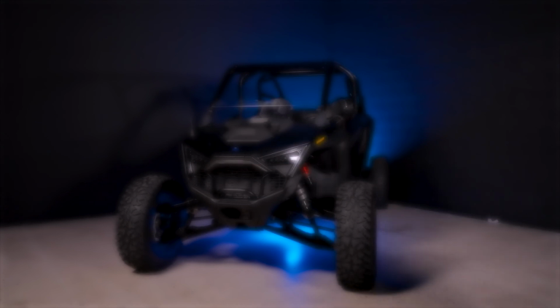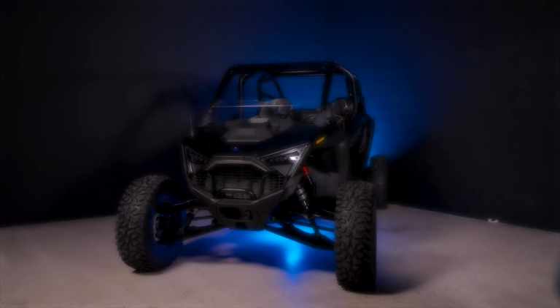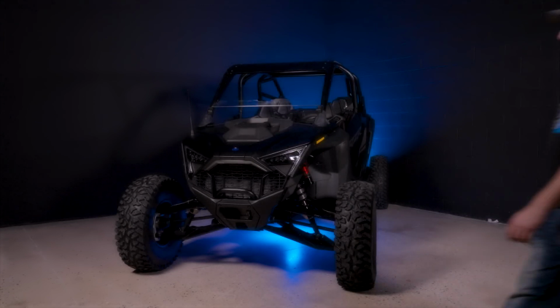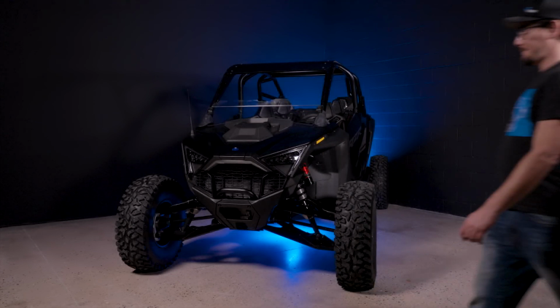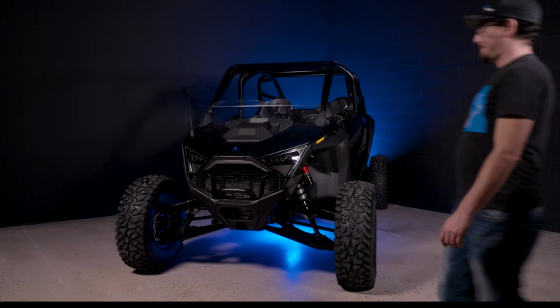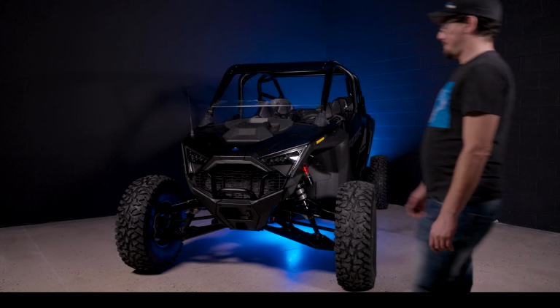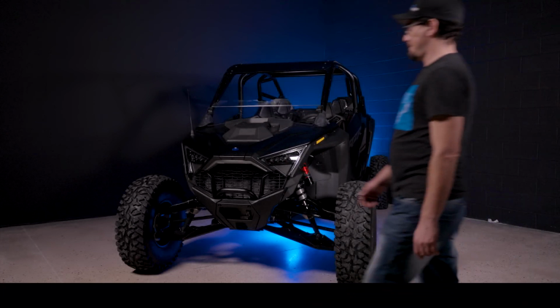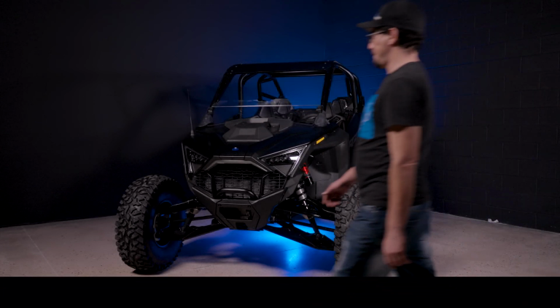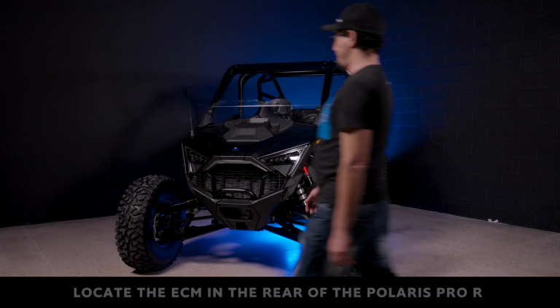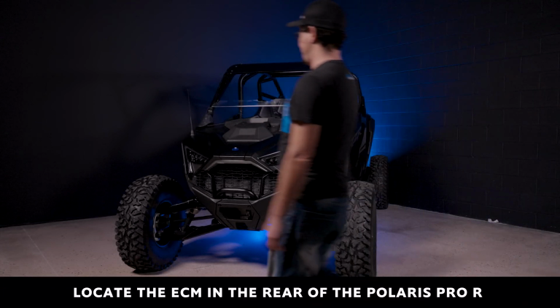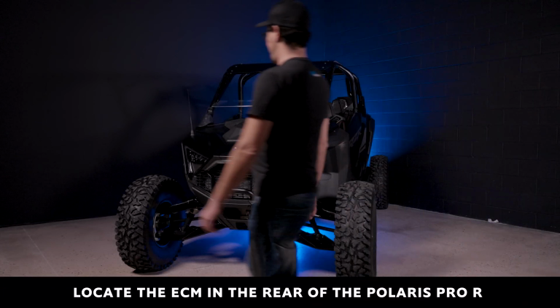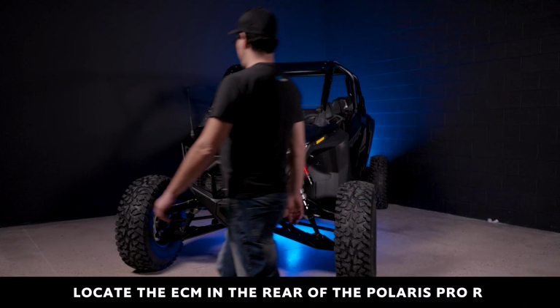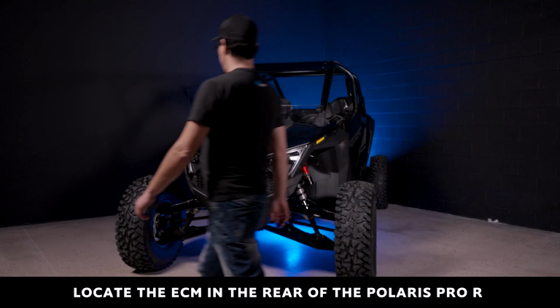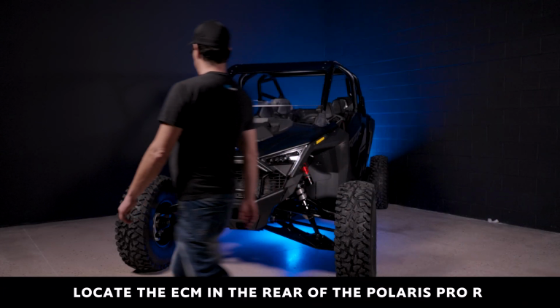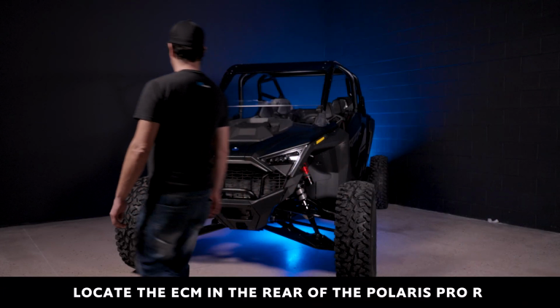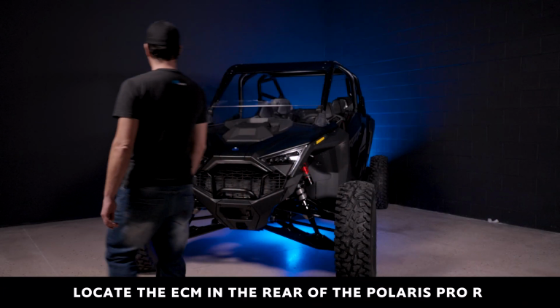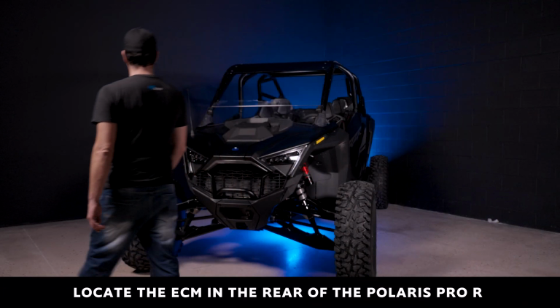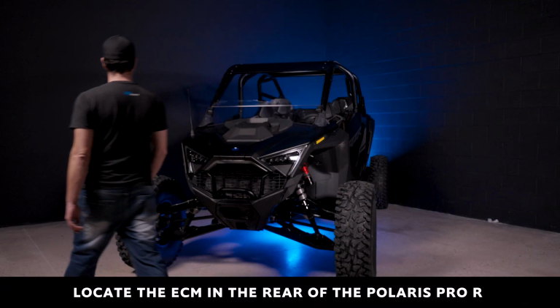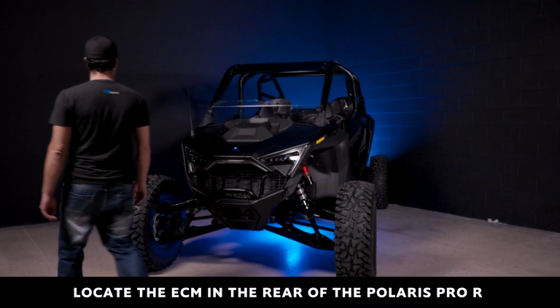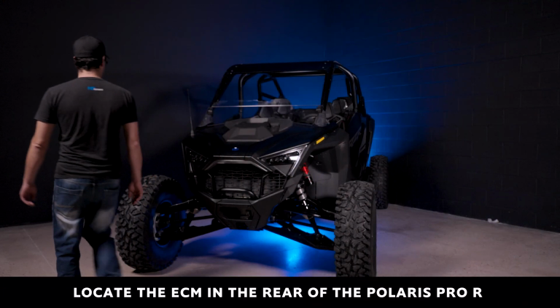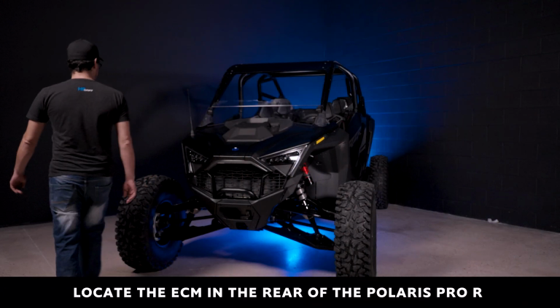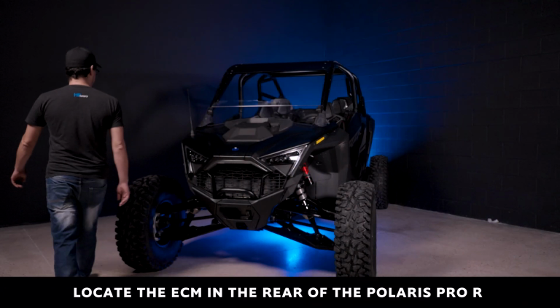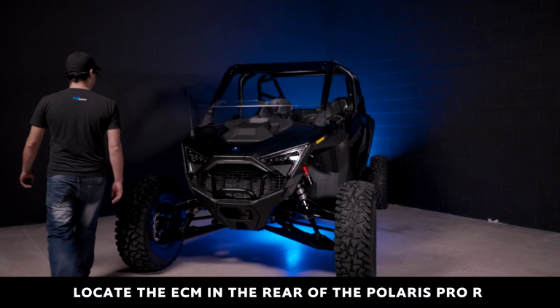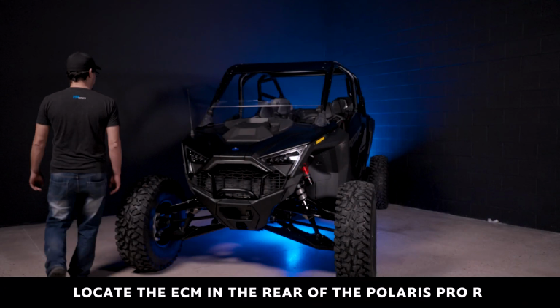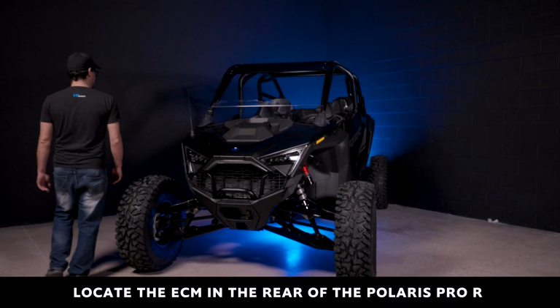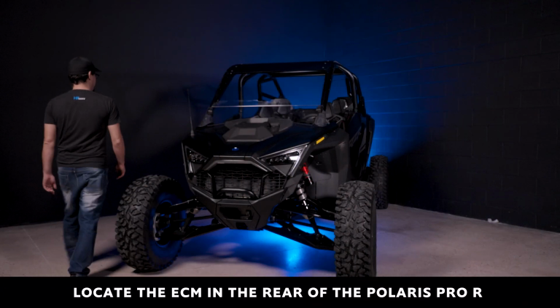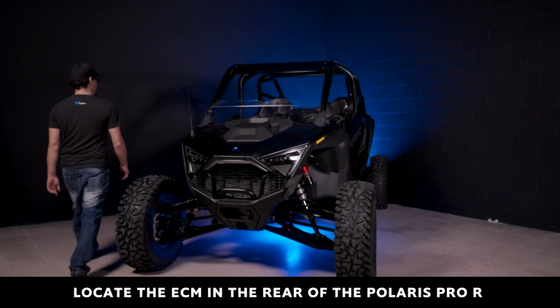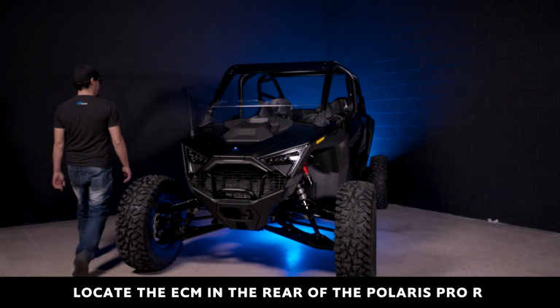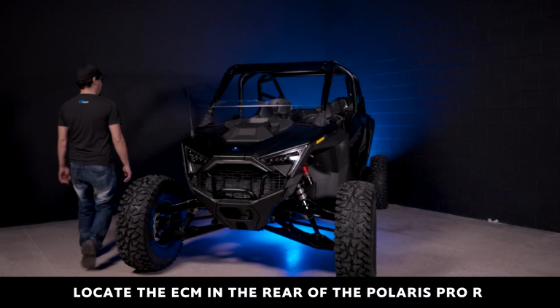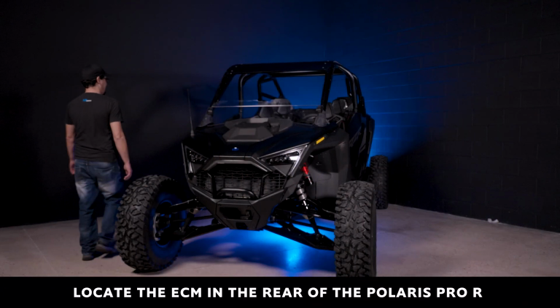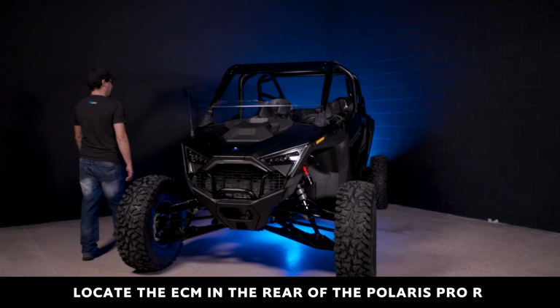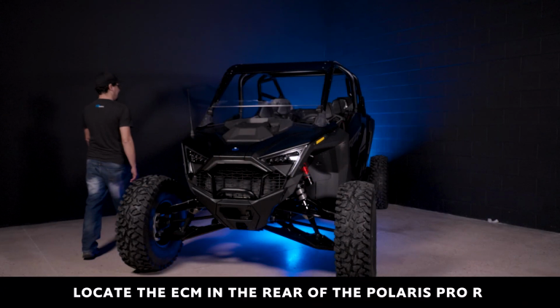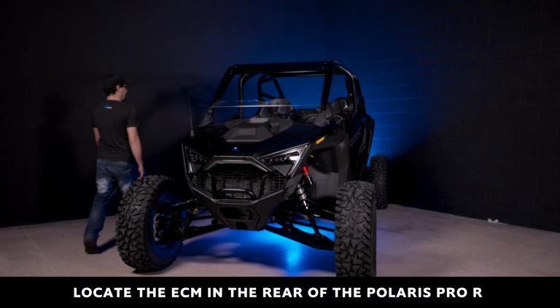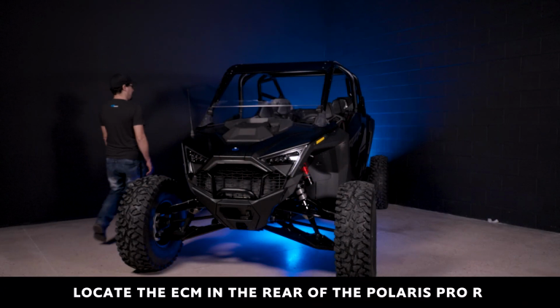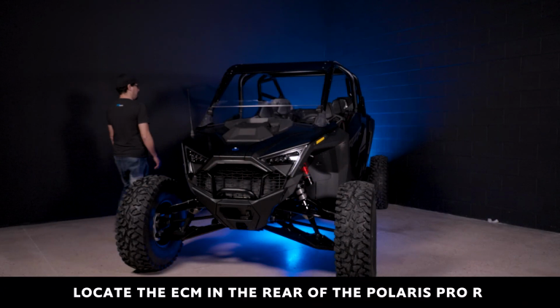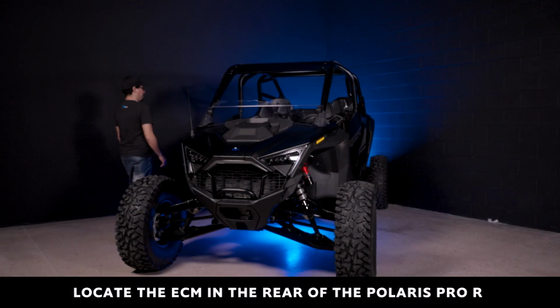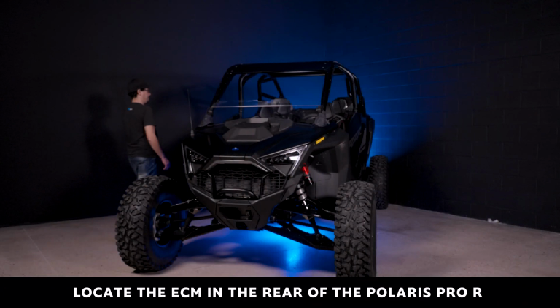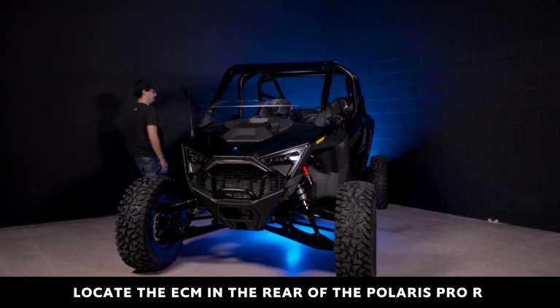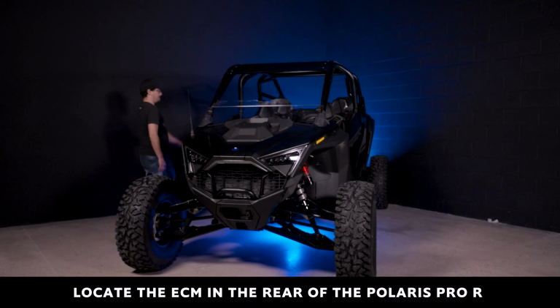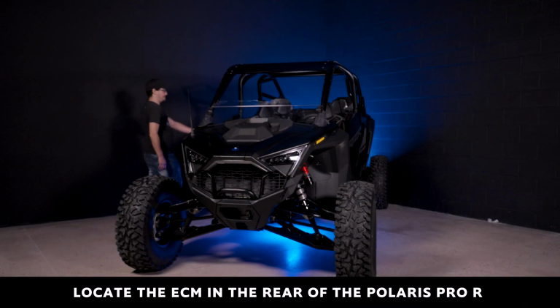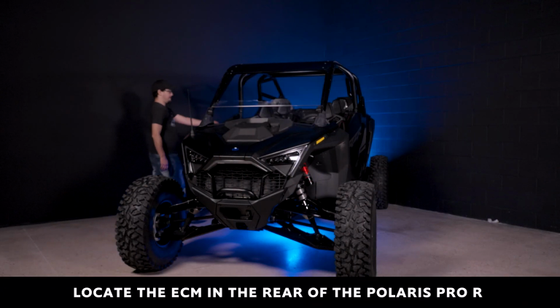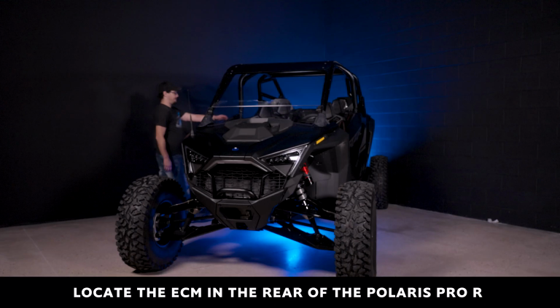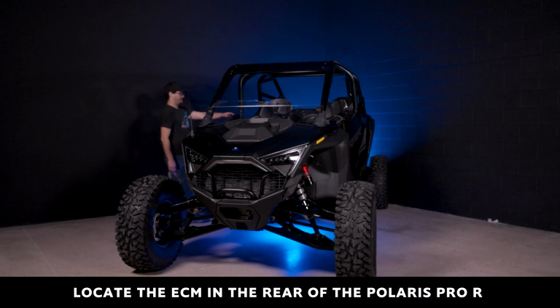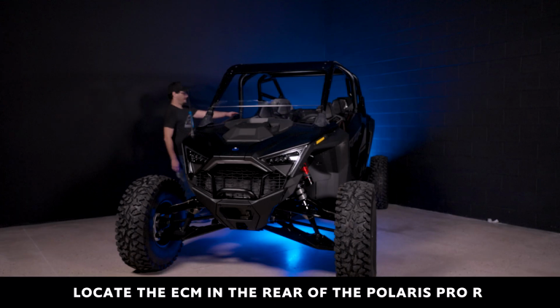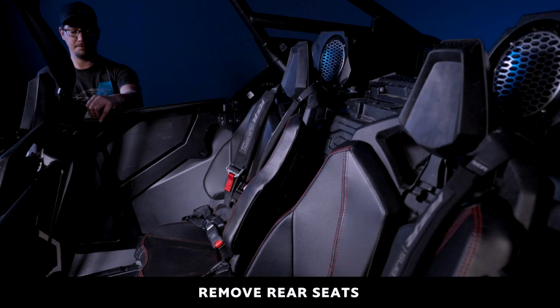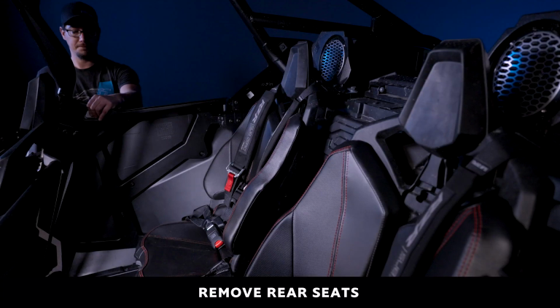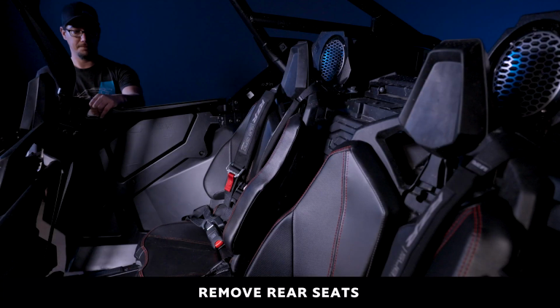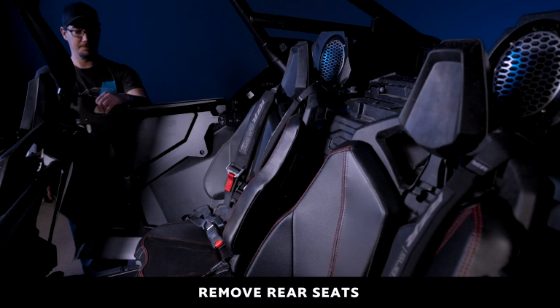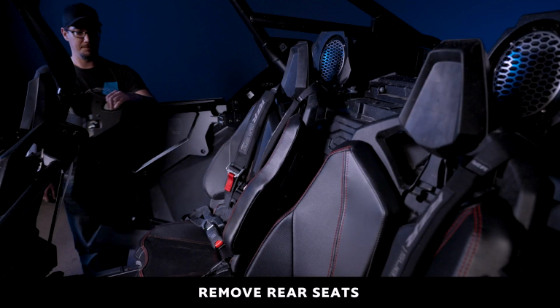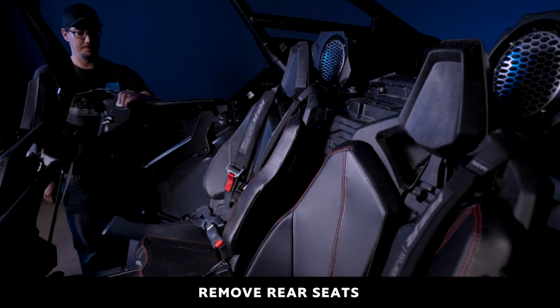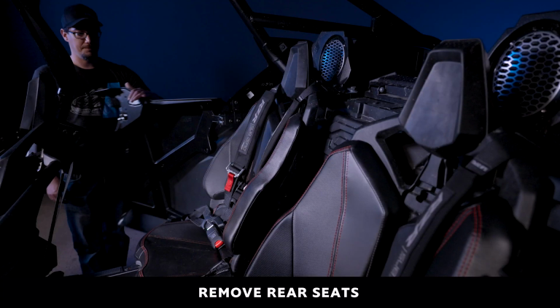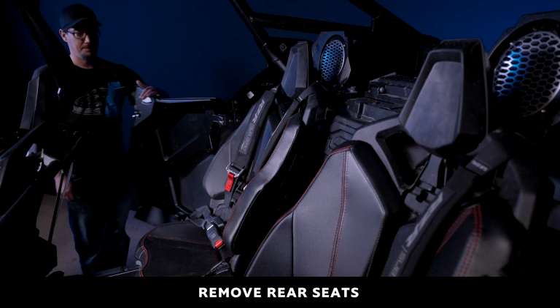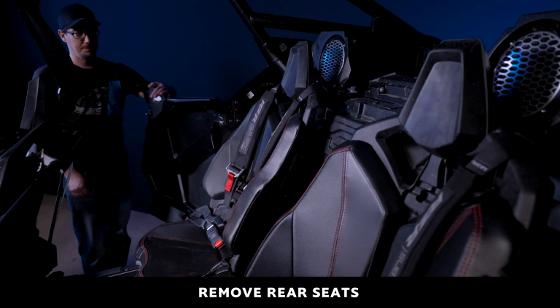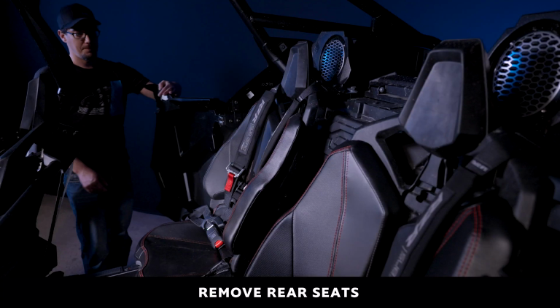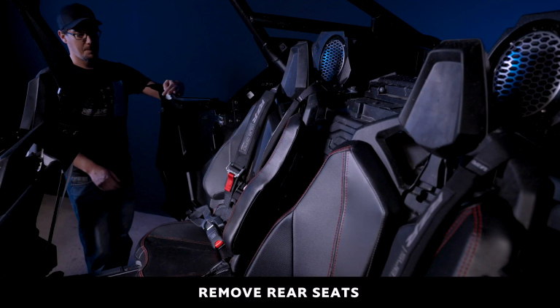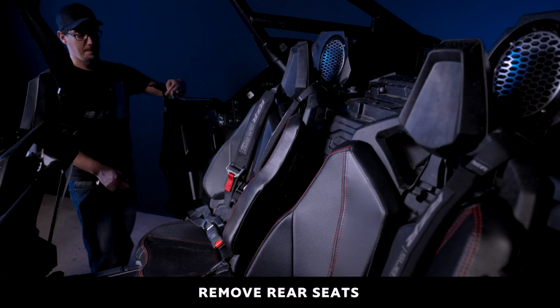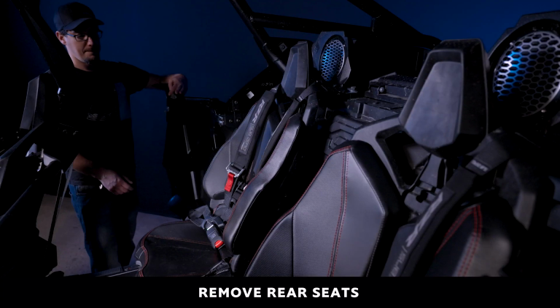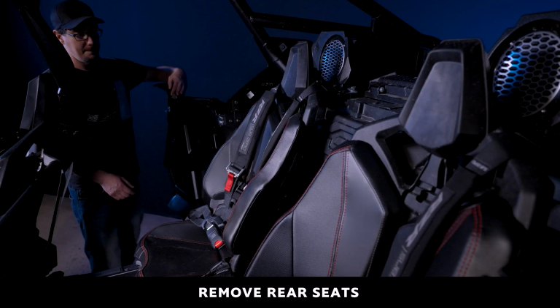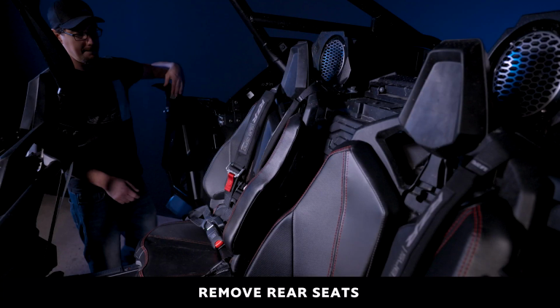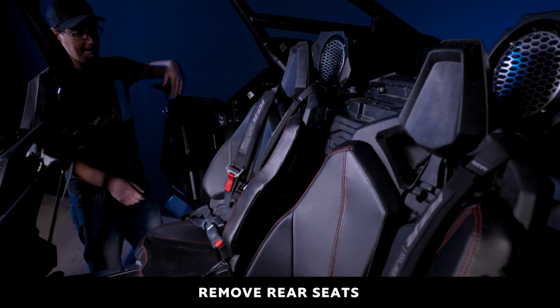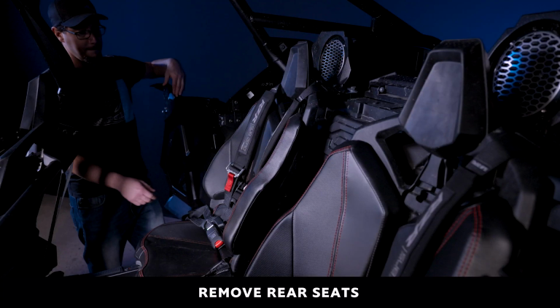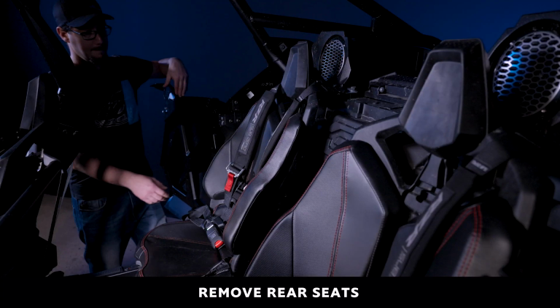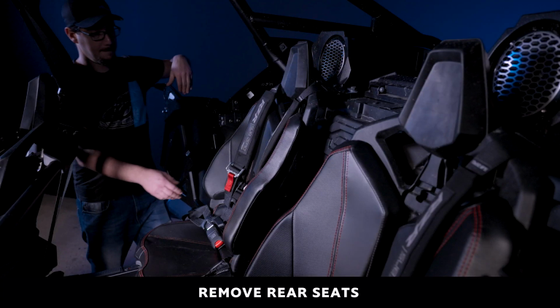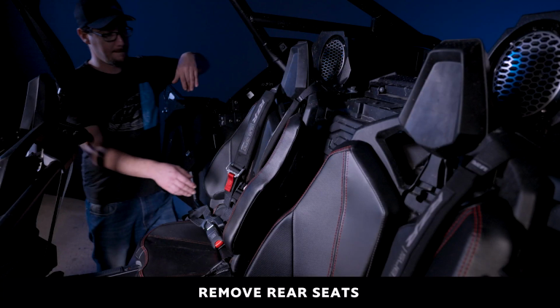To begin, locate the ECM in the rear of the Polaris Pro-R. Start by removing the rear seats.